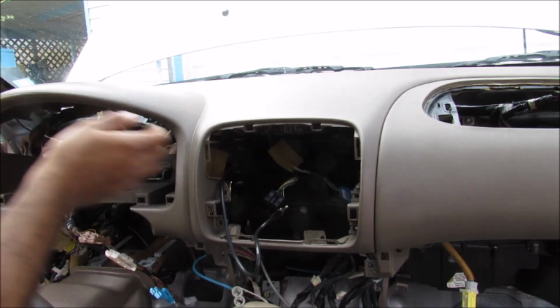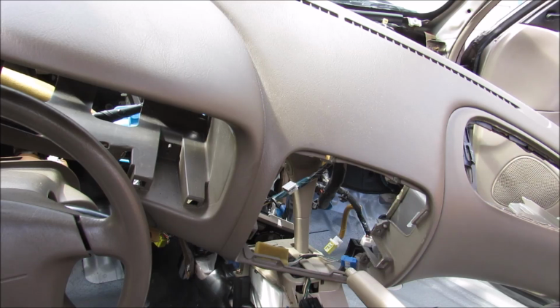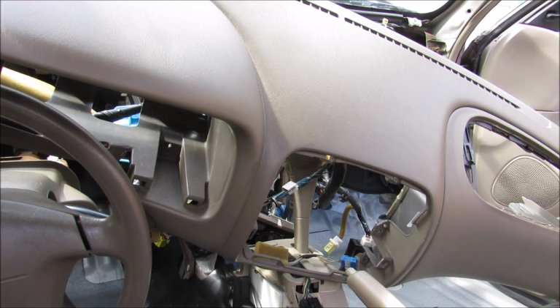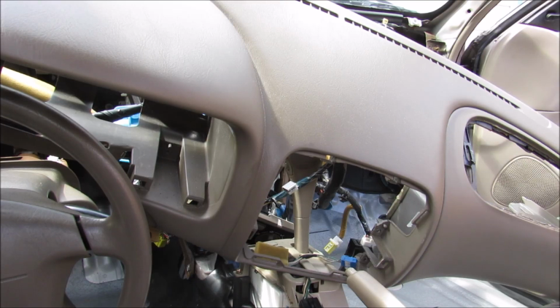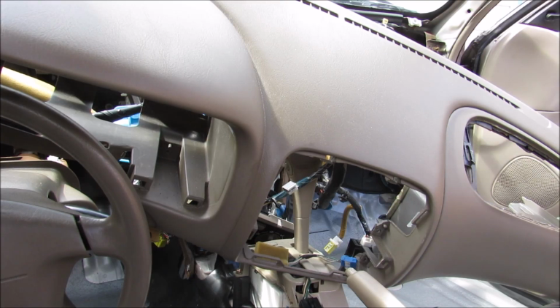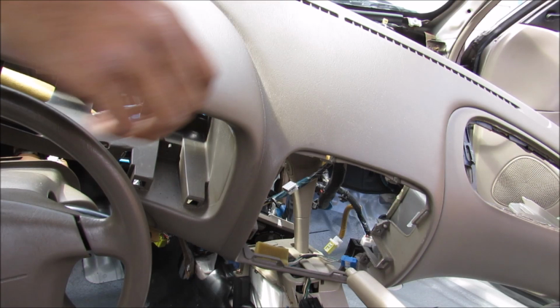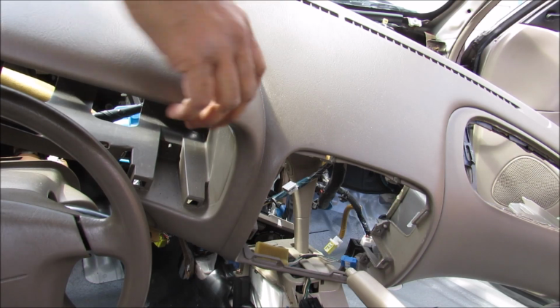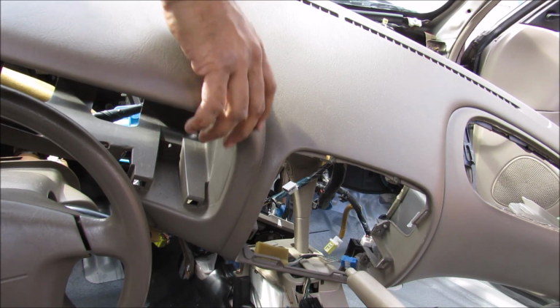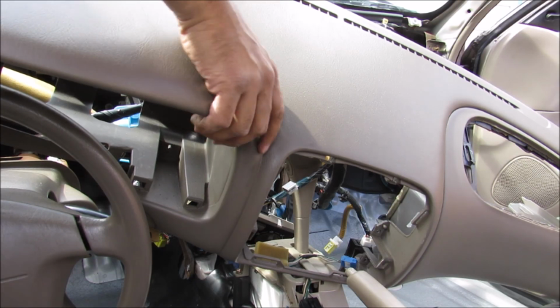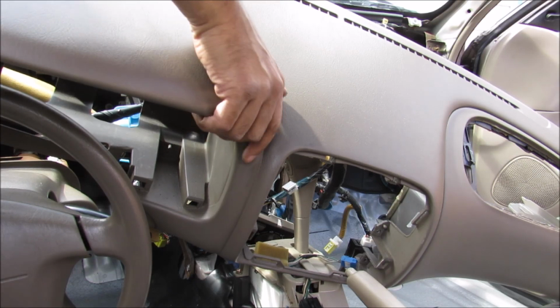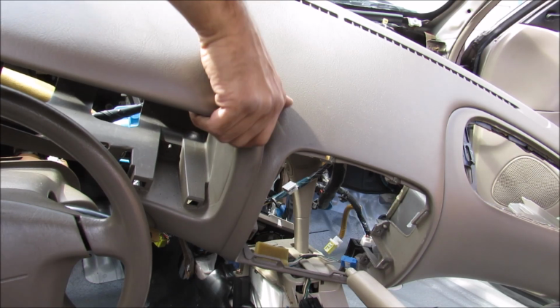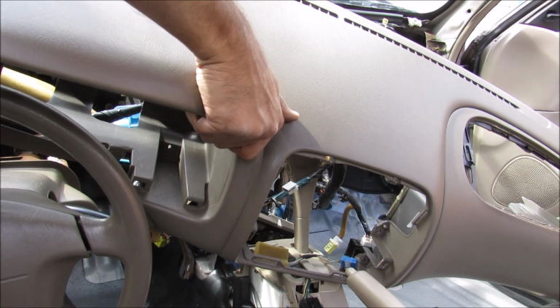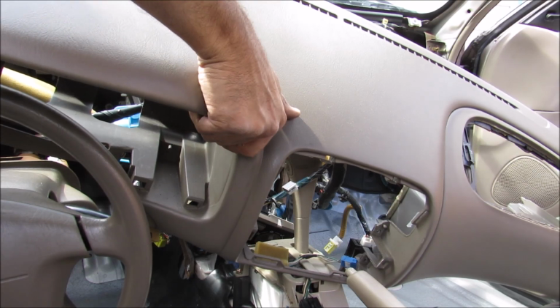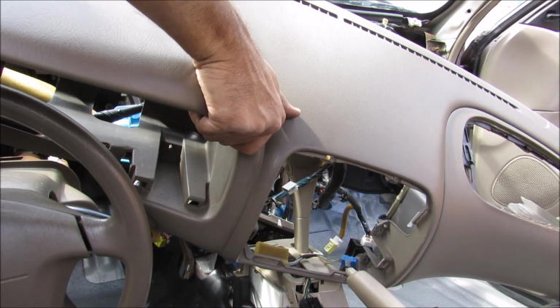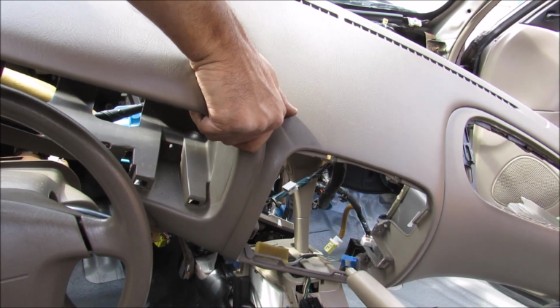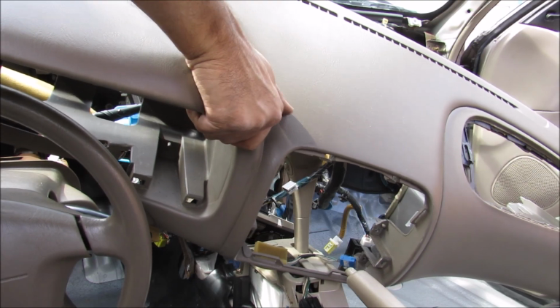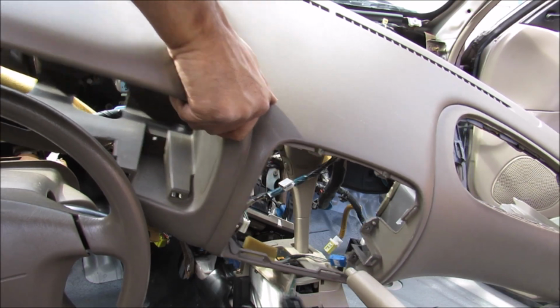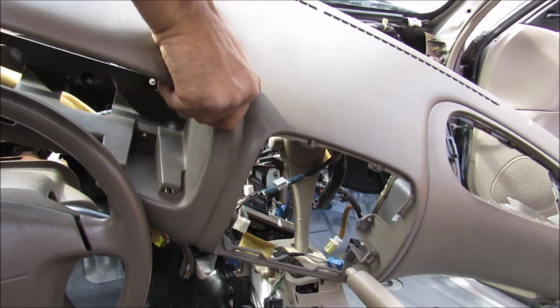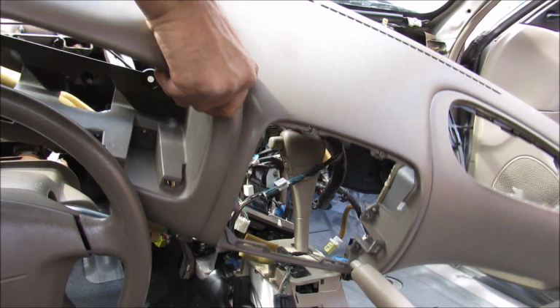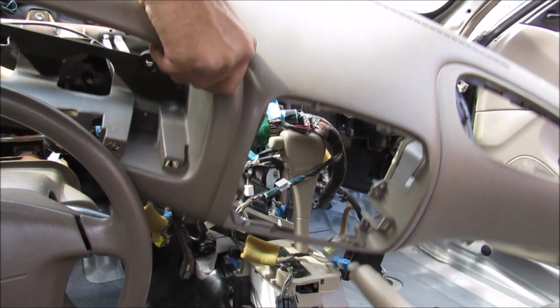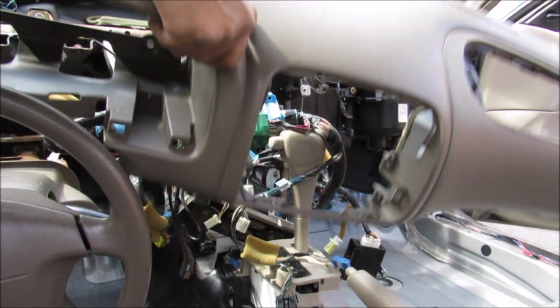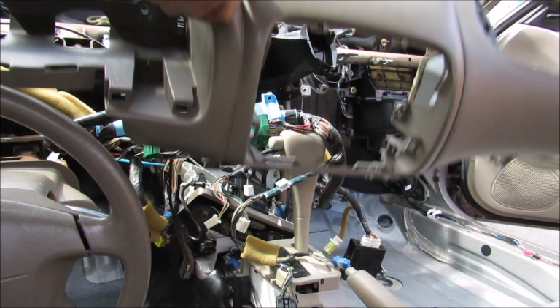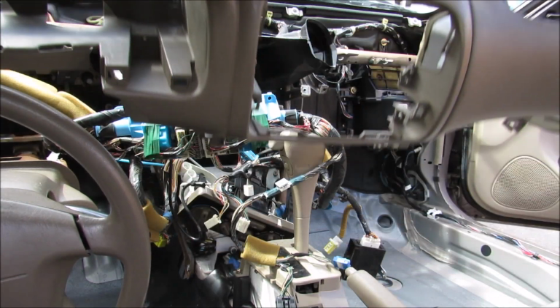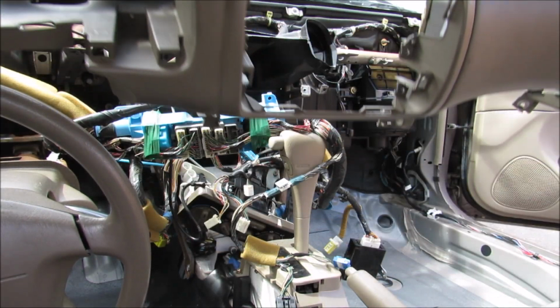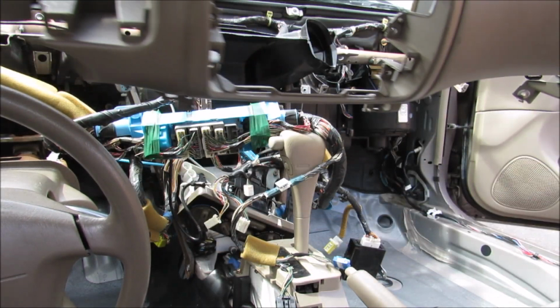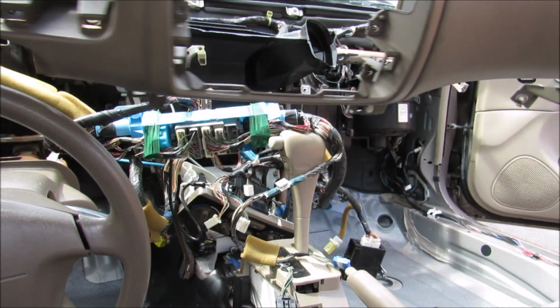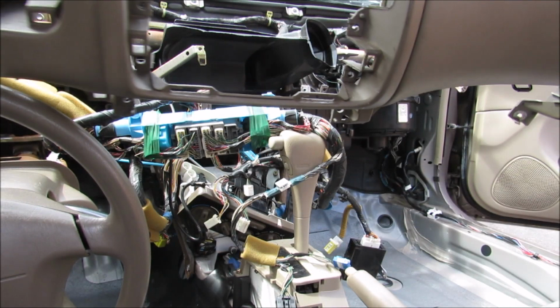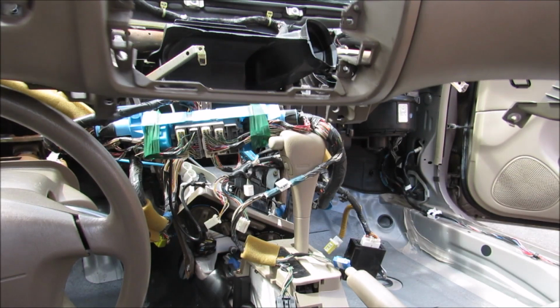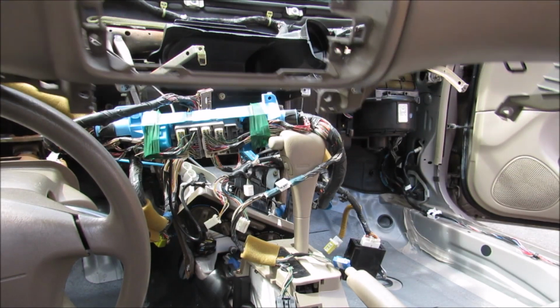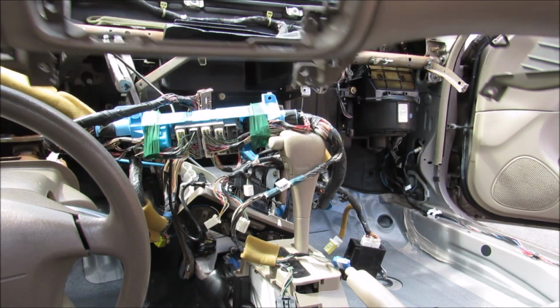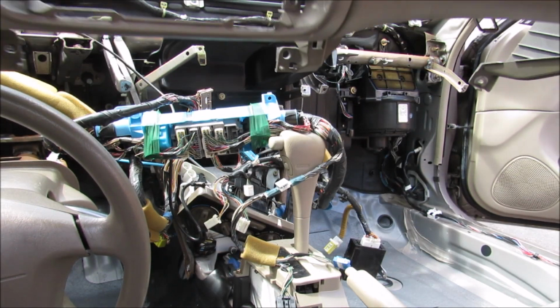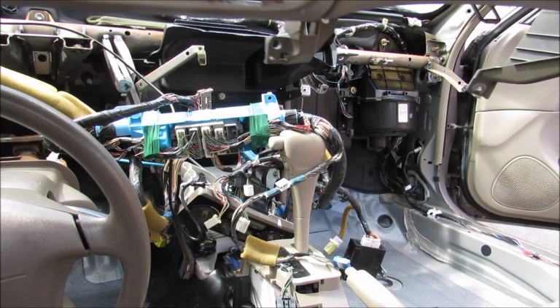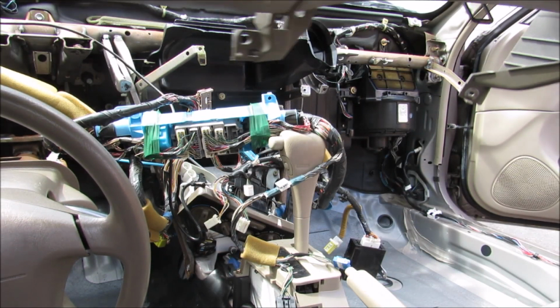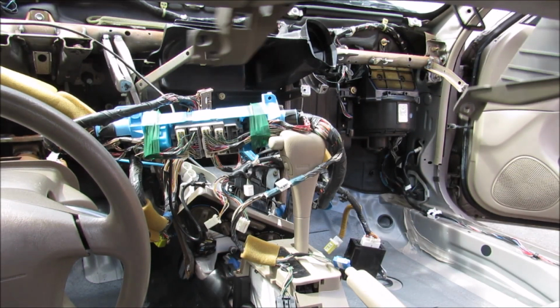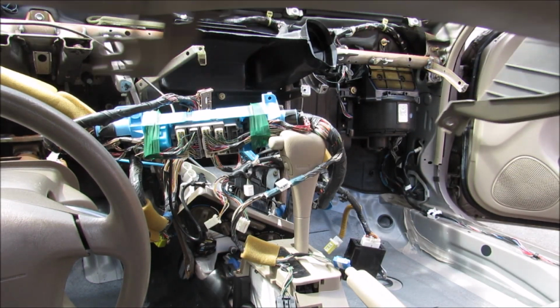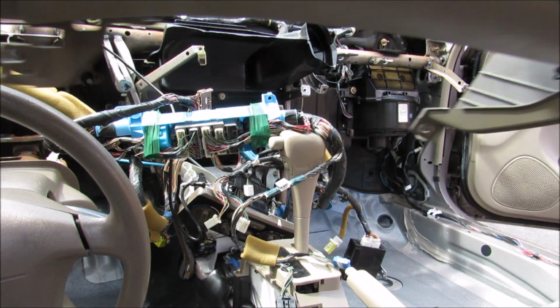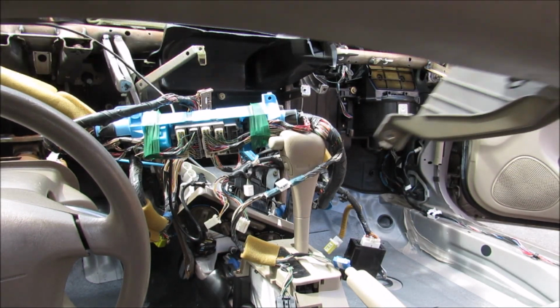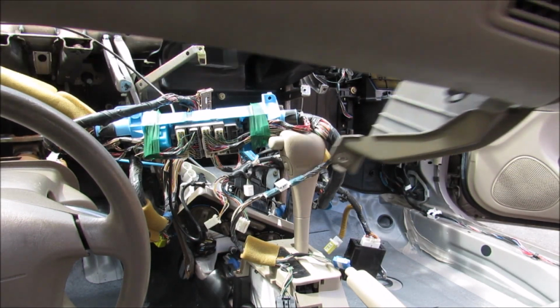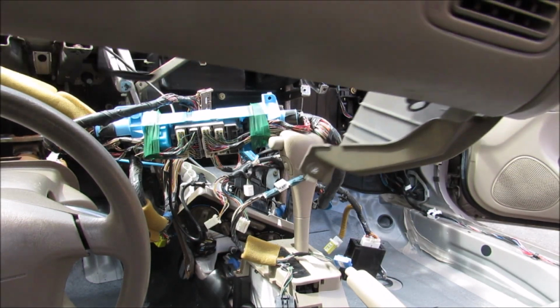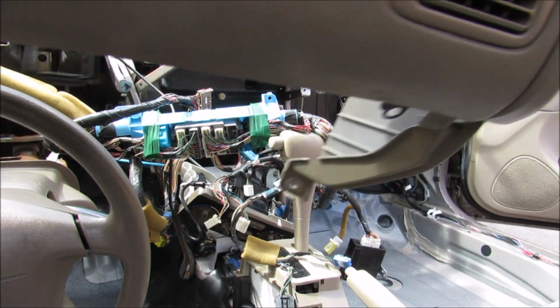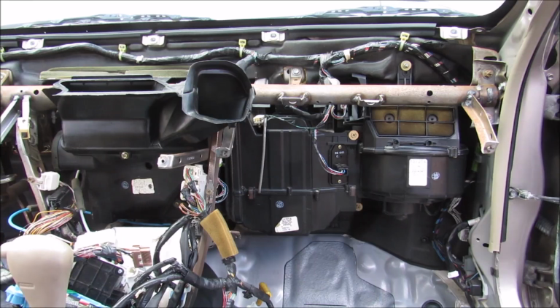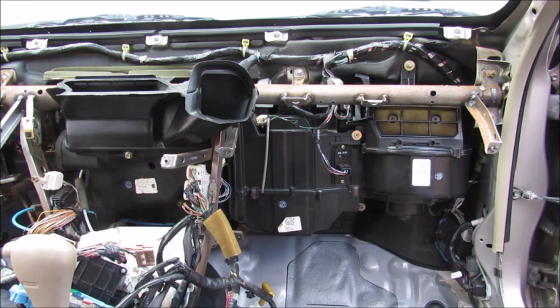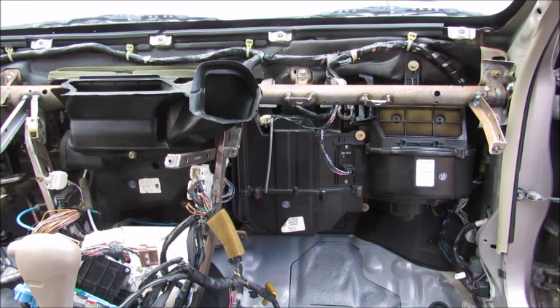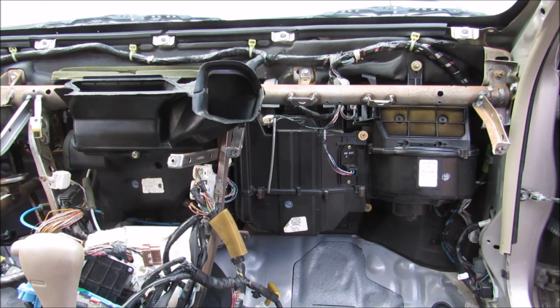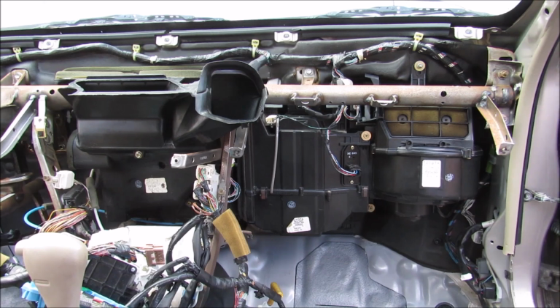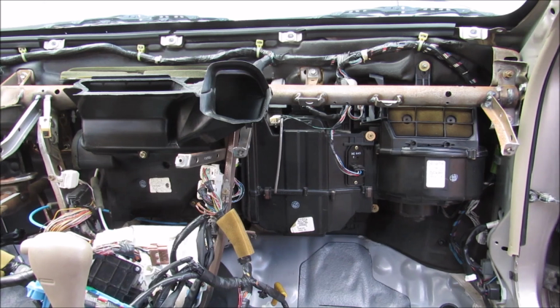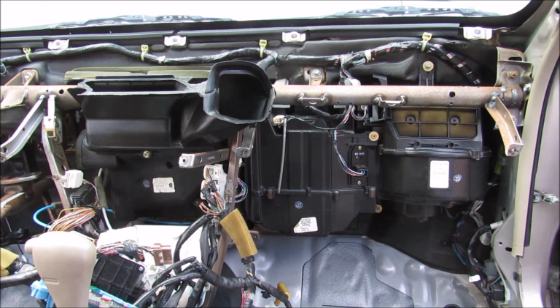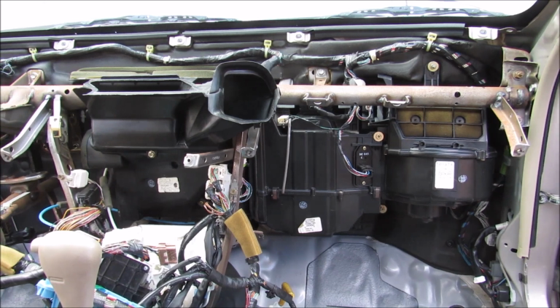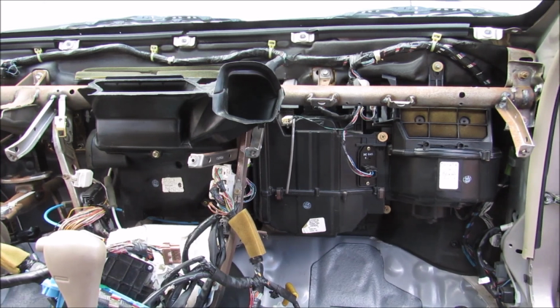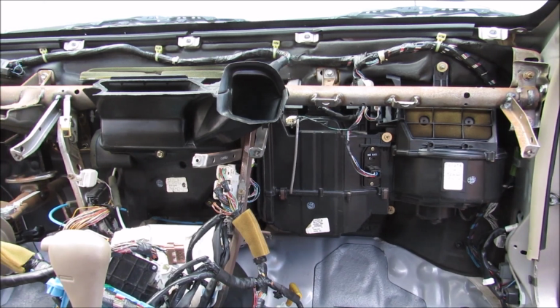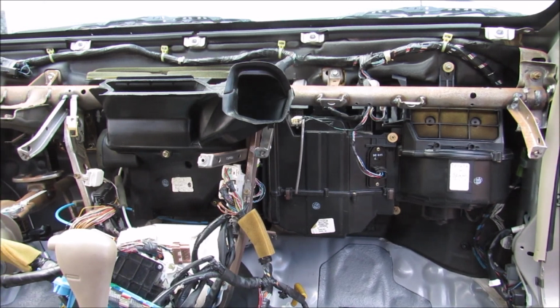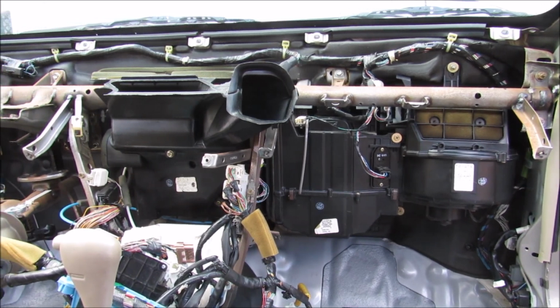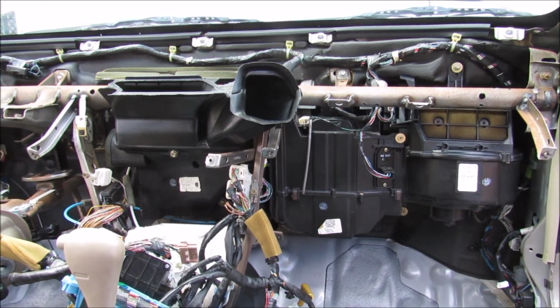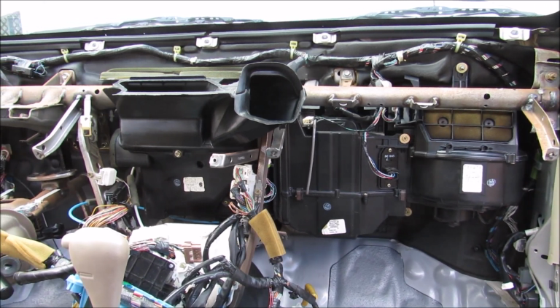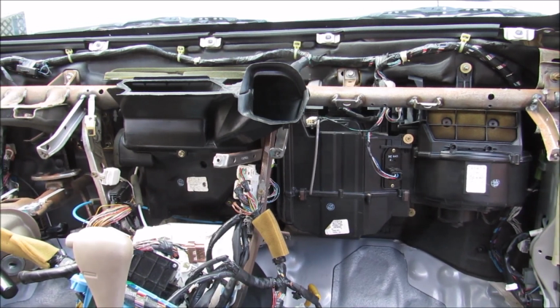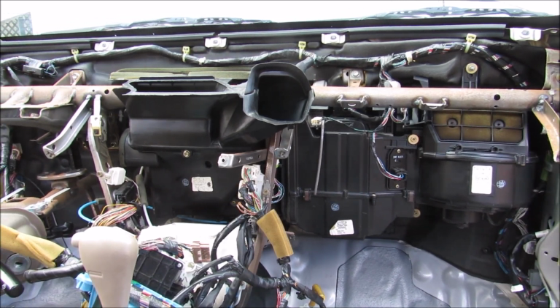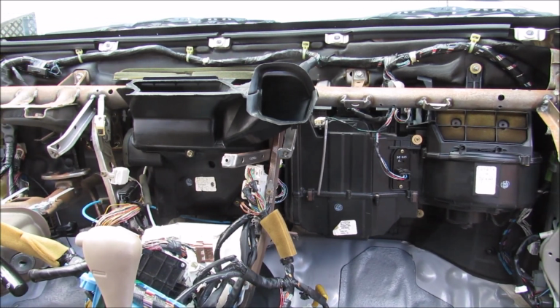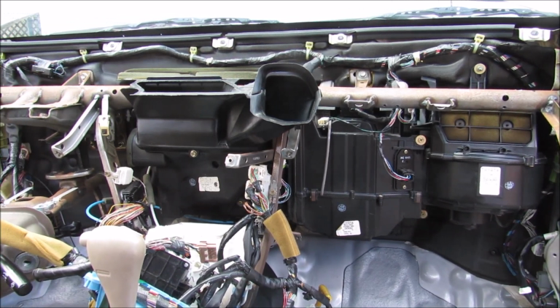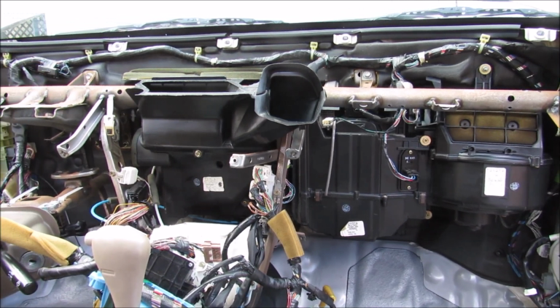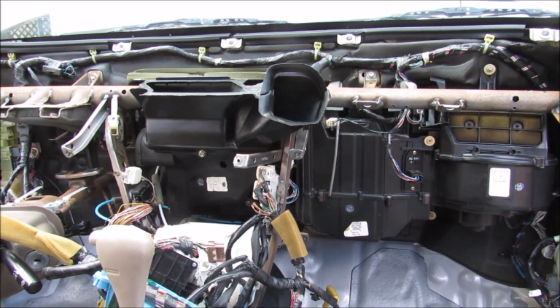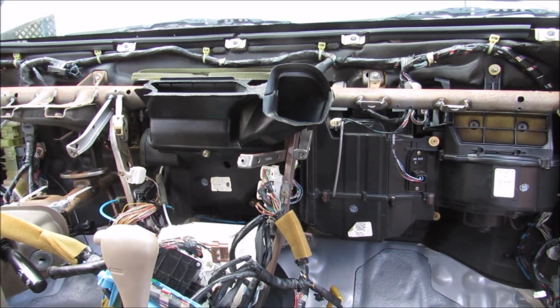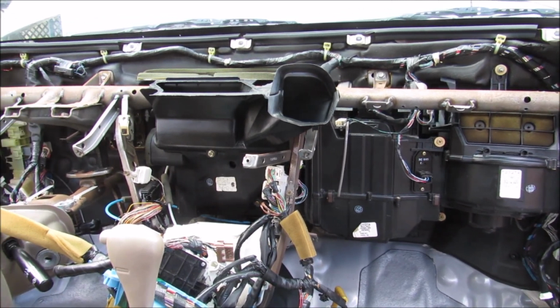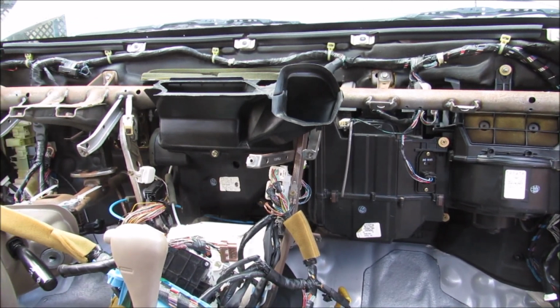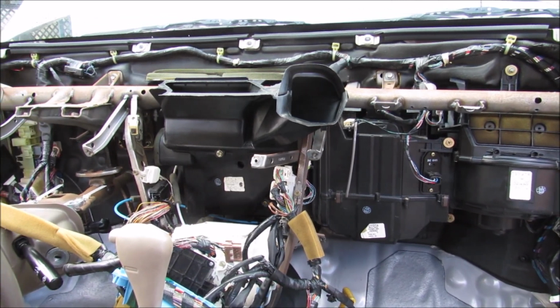With the dashboard loose I can now remove the whole dashboard cover from the vehicle. And this is what the dashboard looks like once everything has been removed.